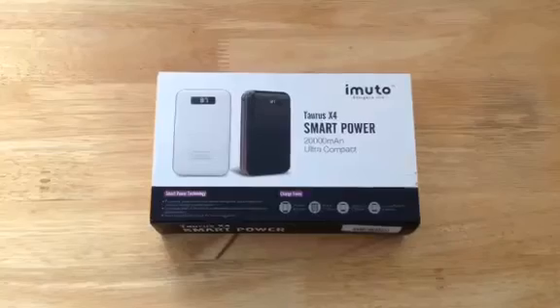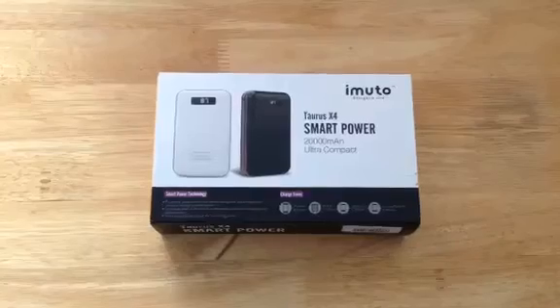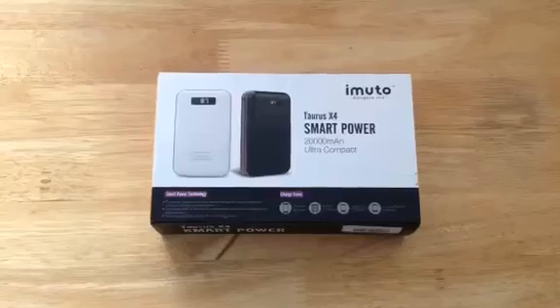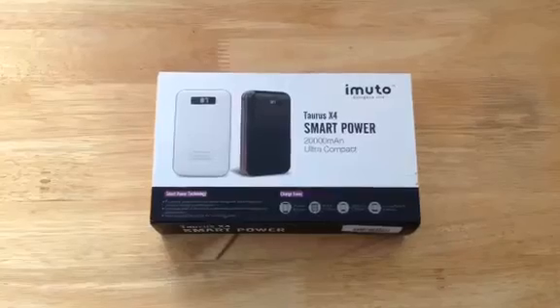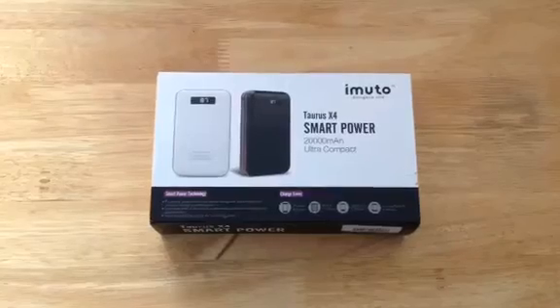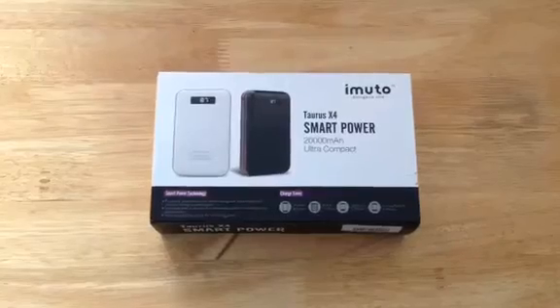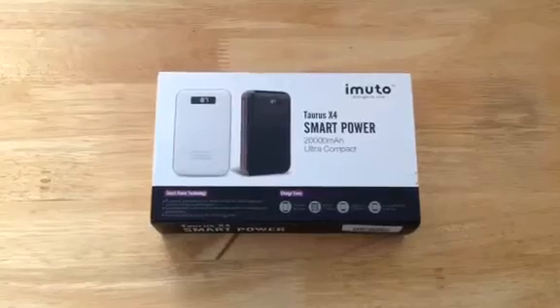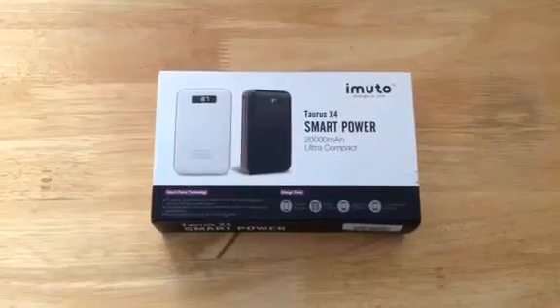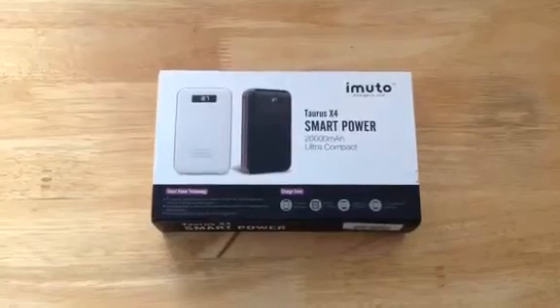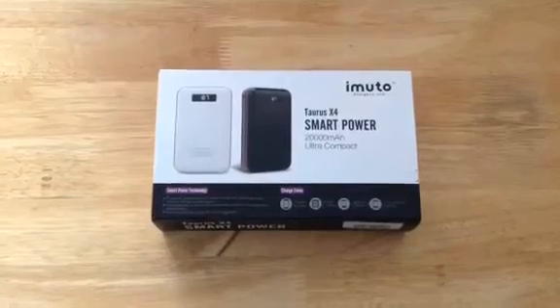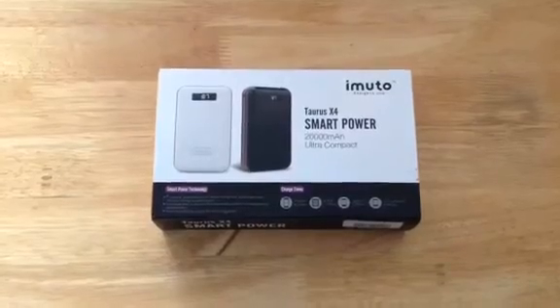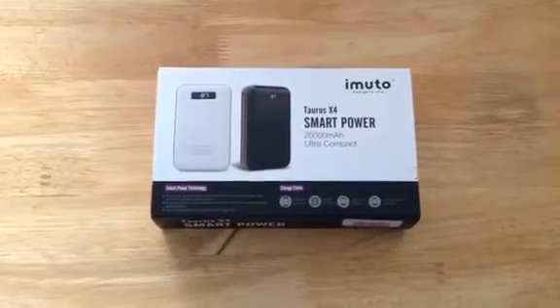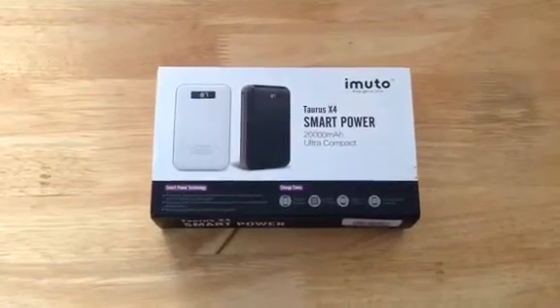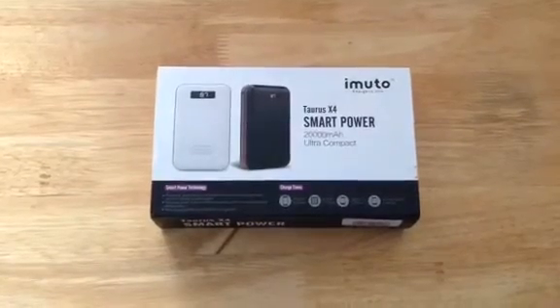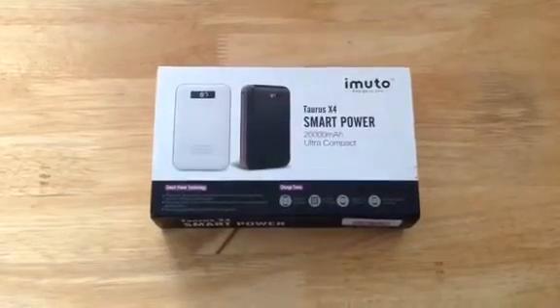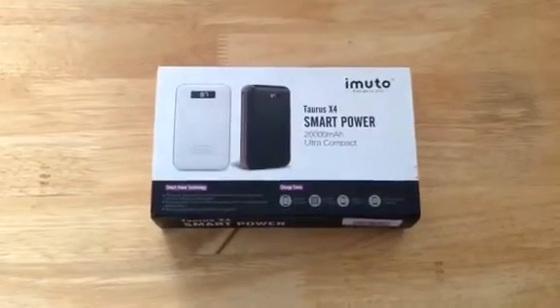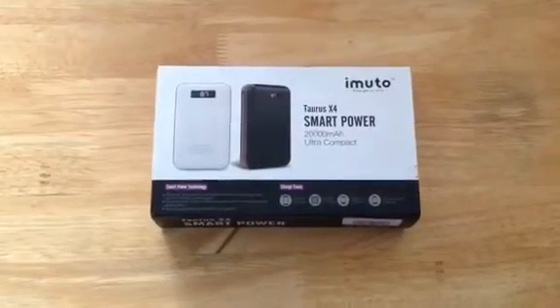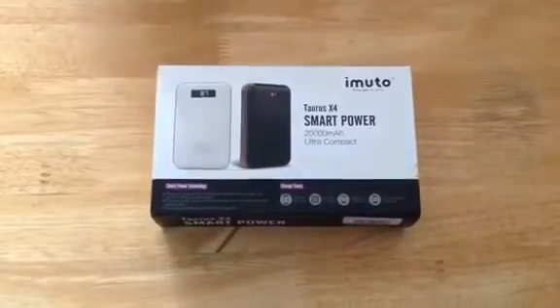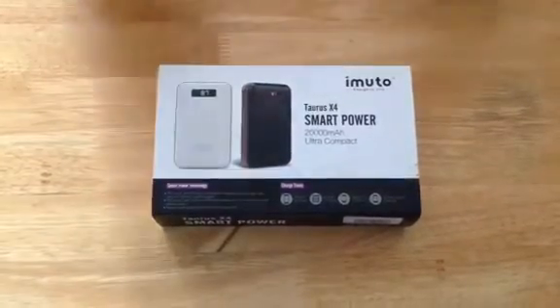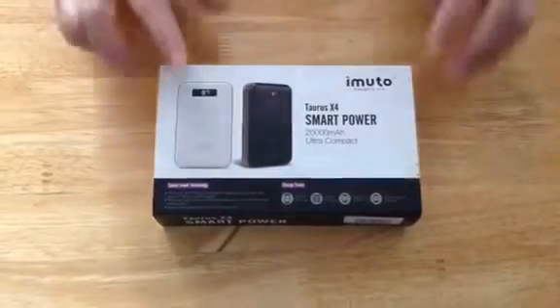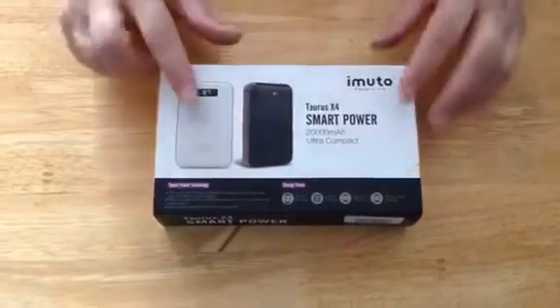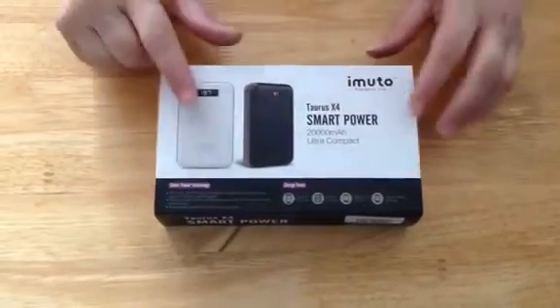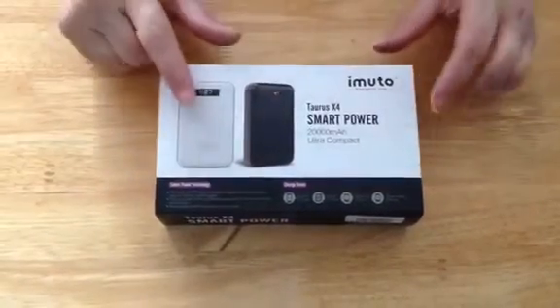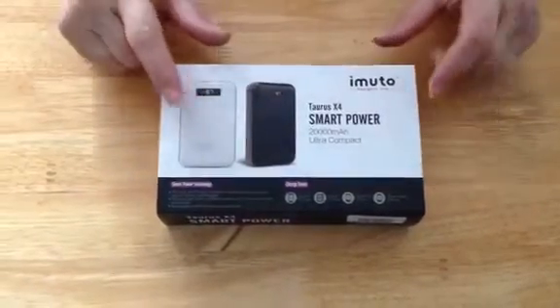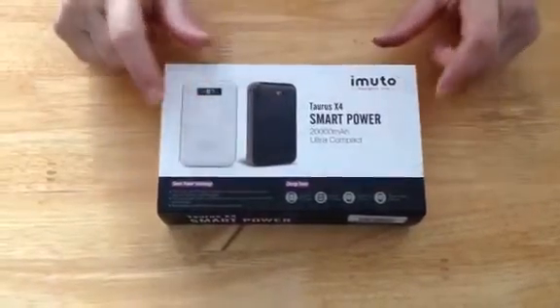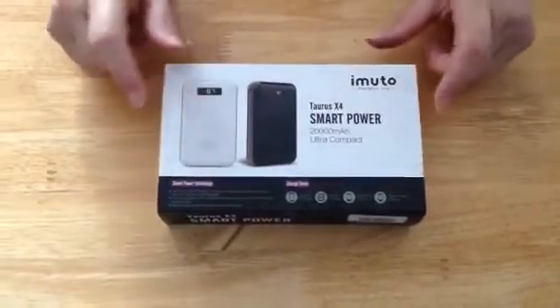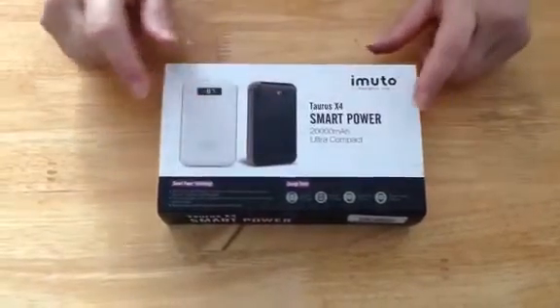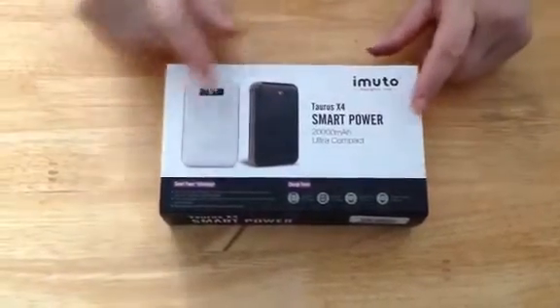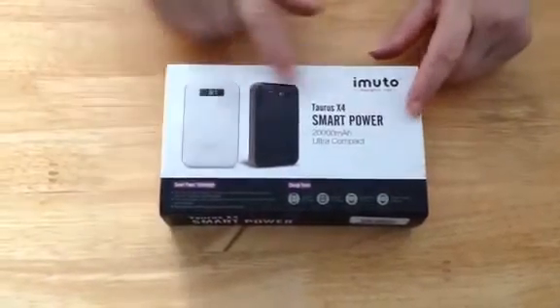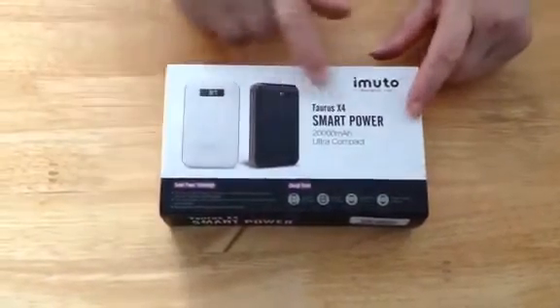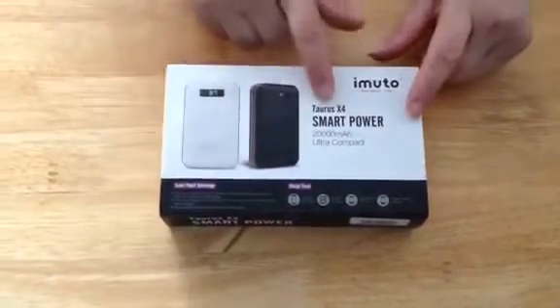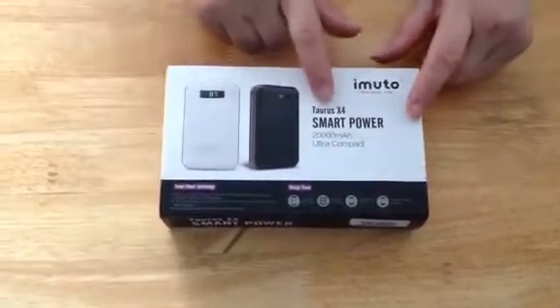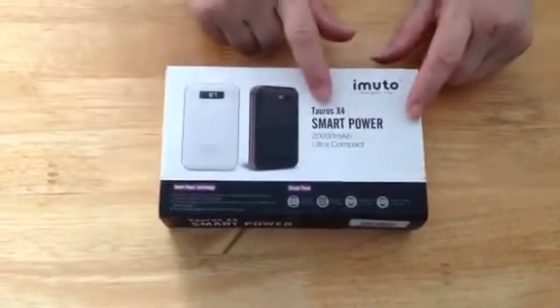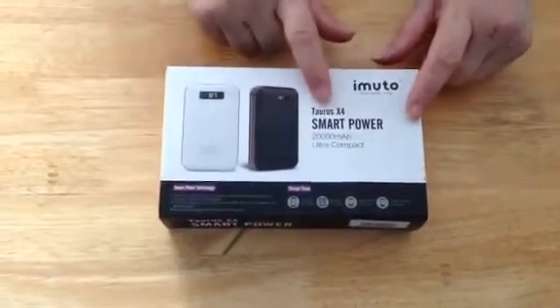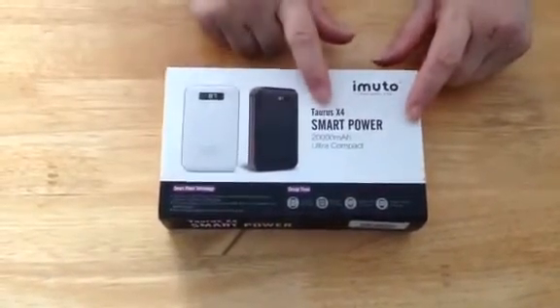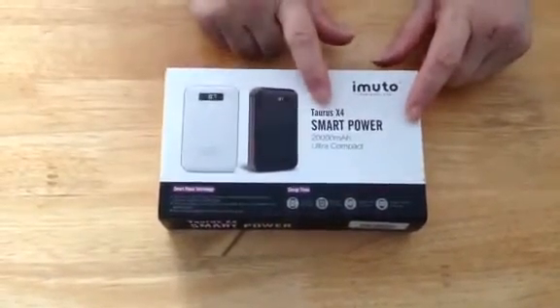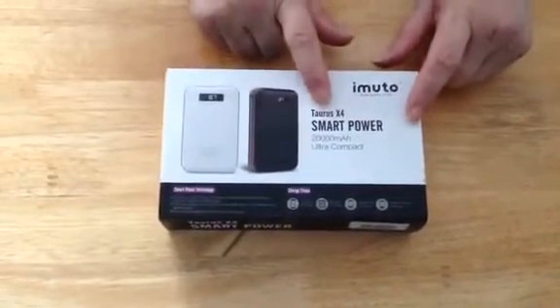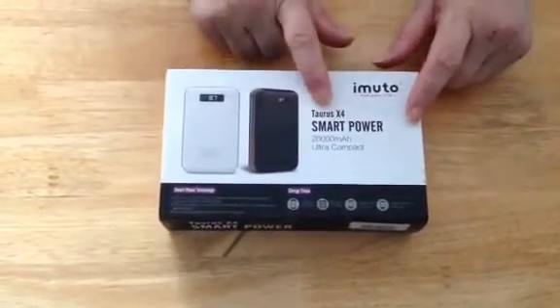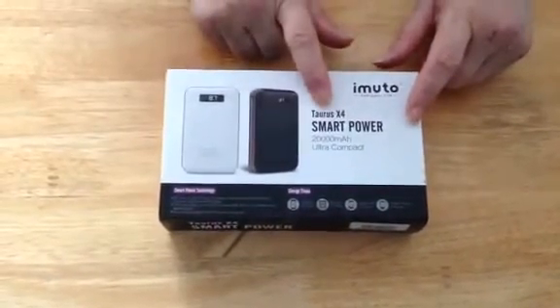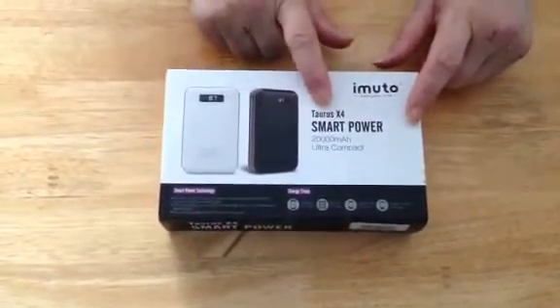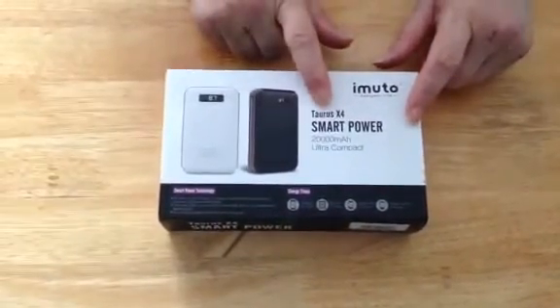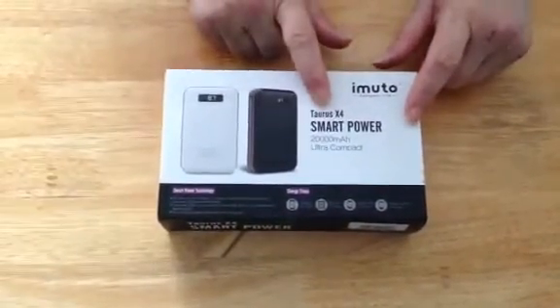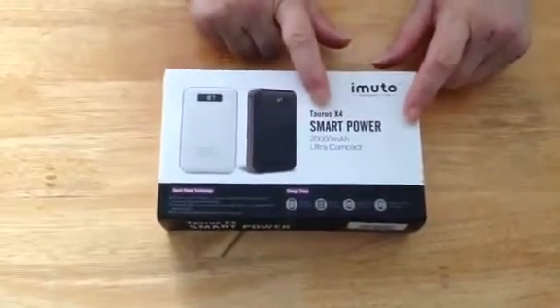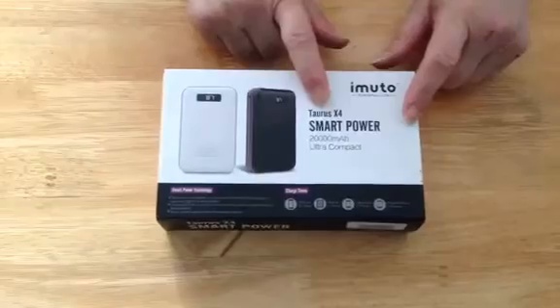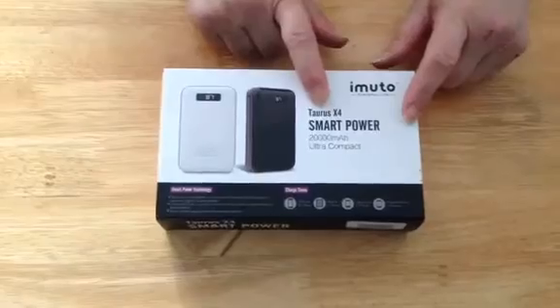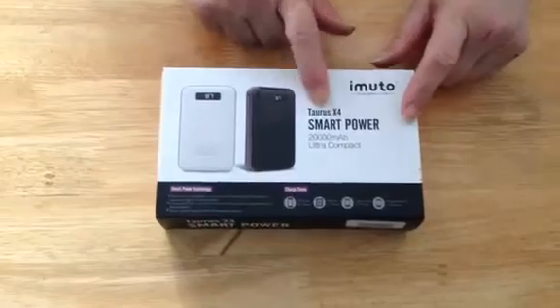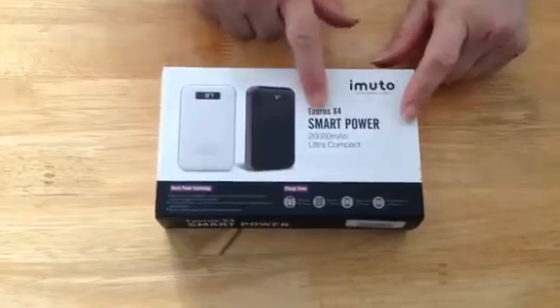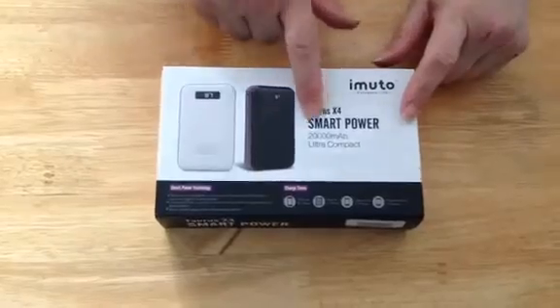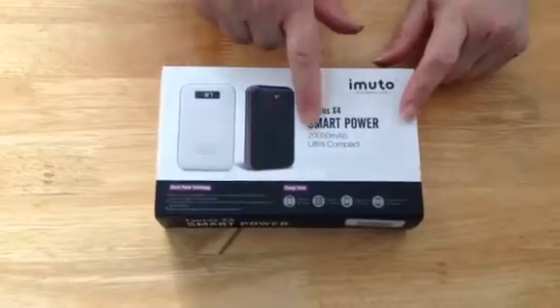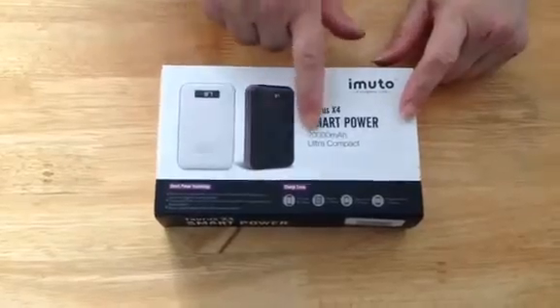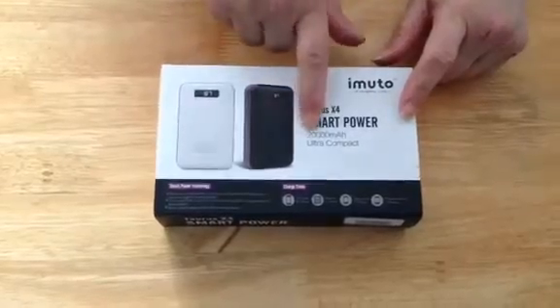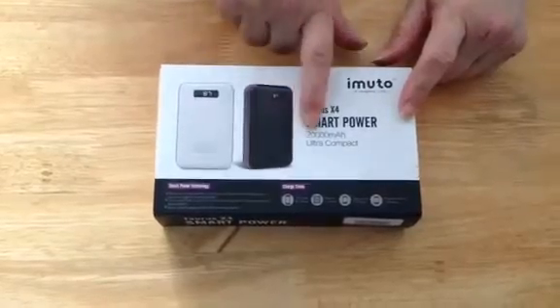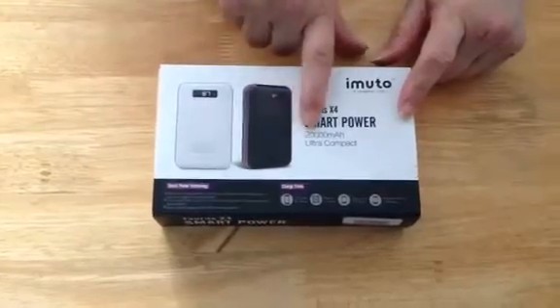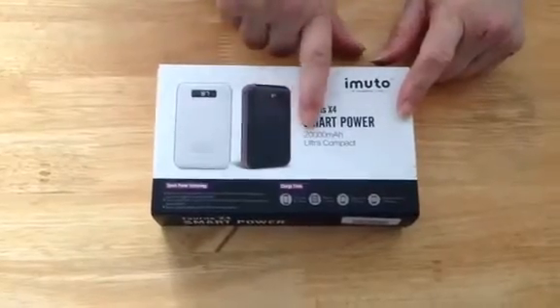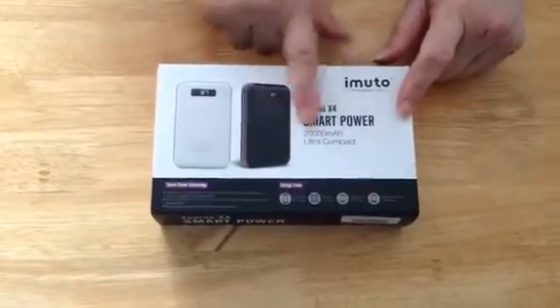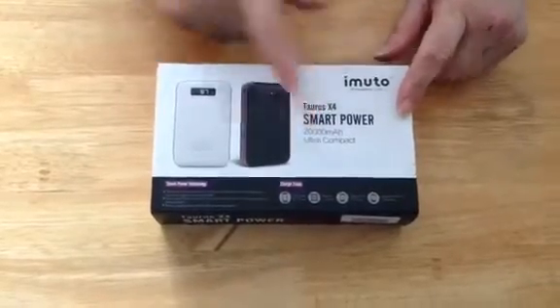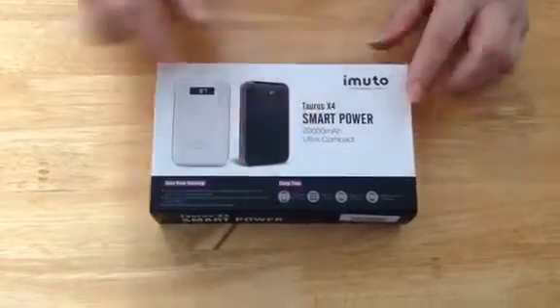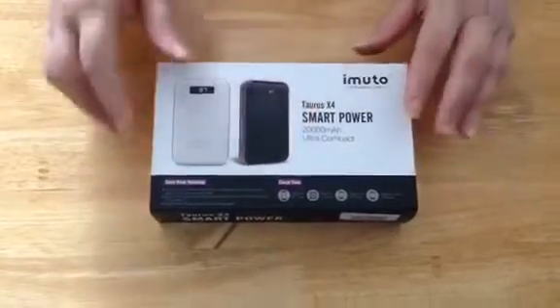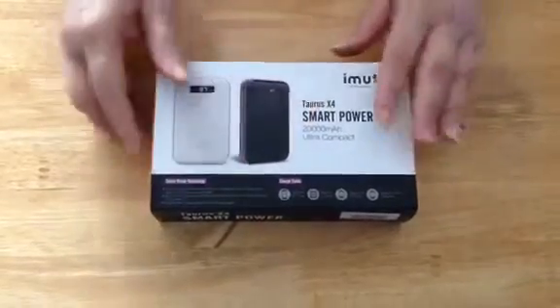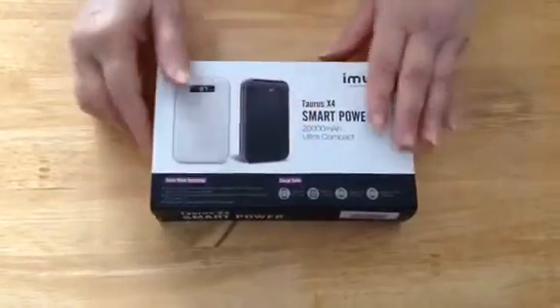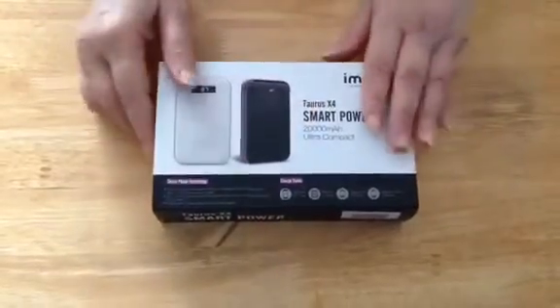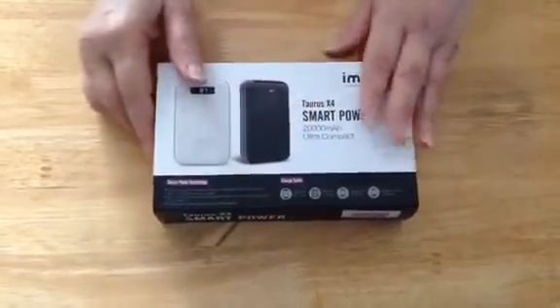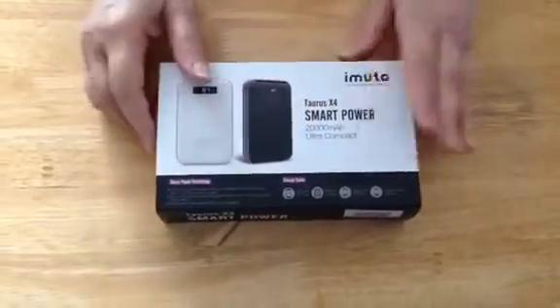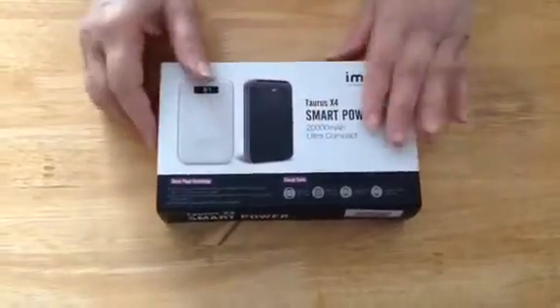We're doing a review on the Immuto Power Bank, the Taurus X4. It is 20,000 mAh.